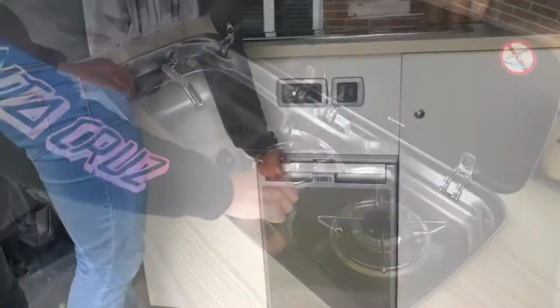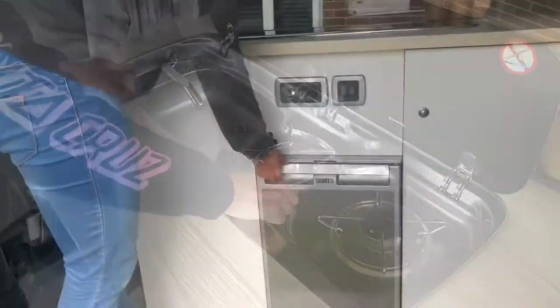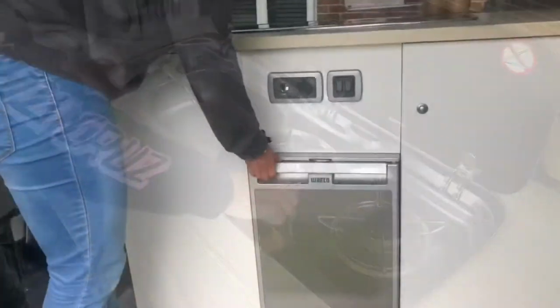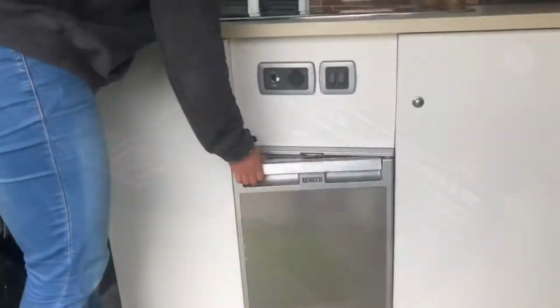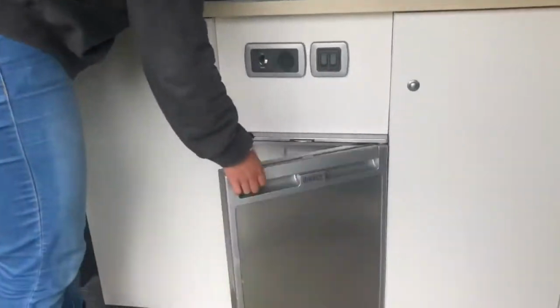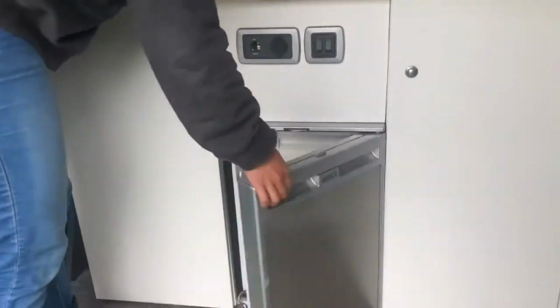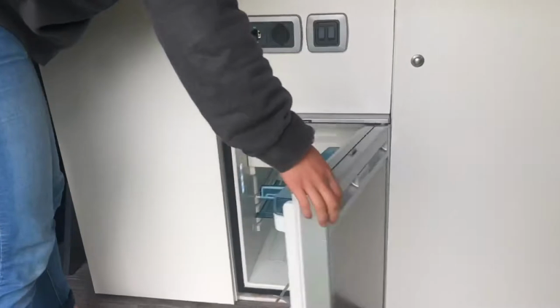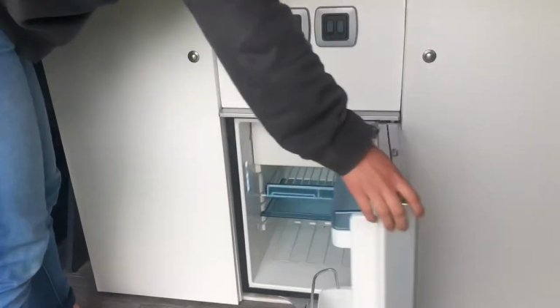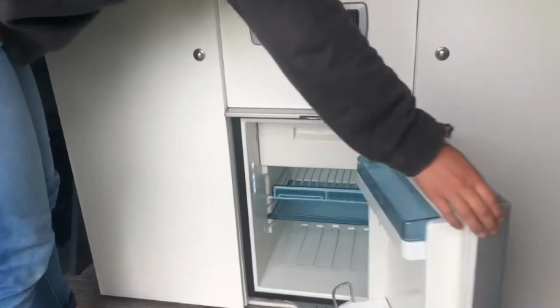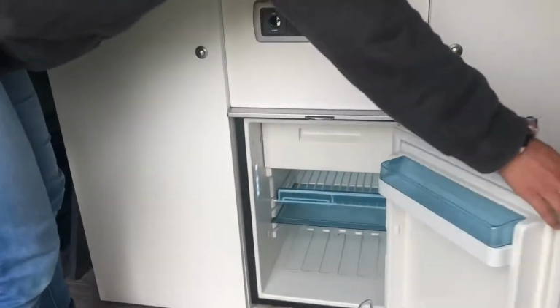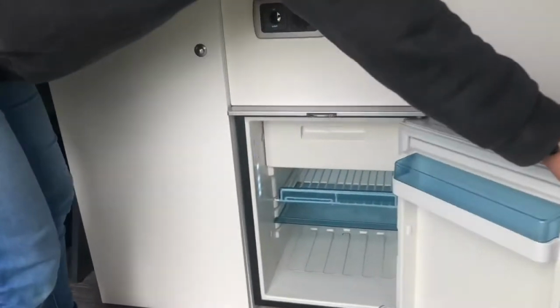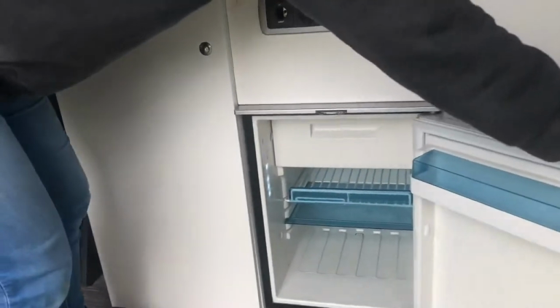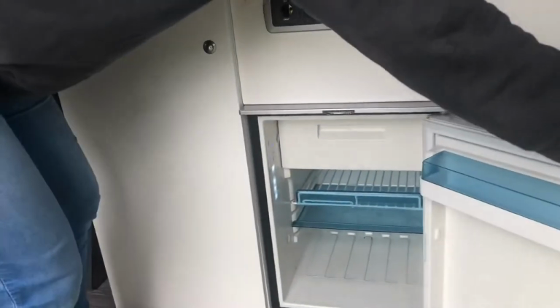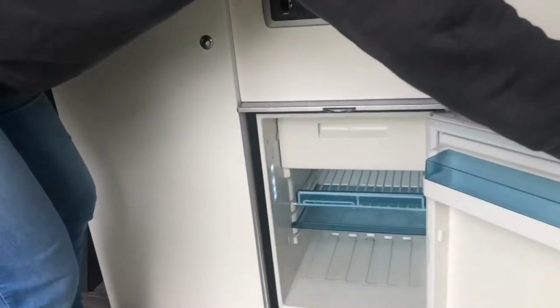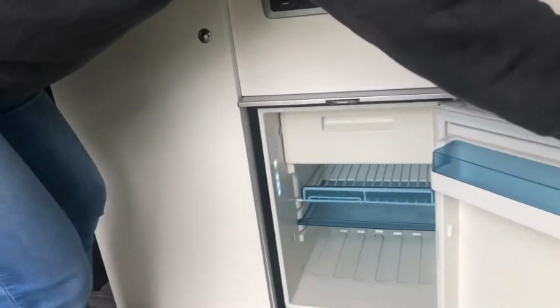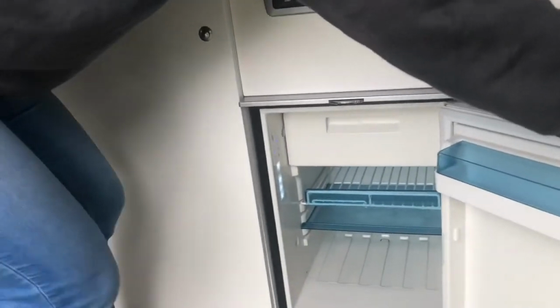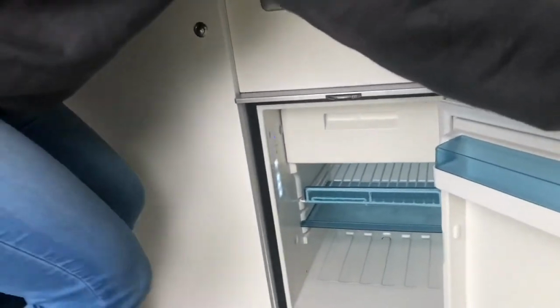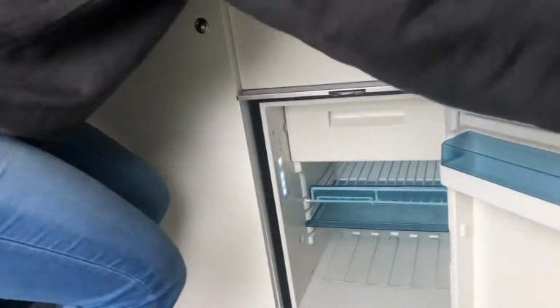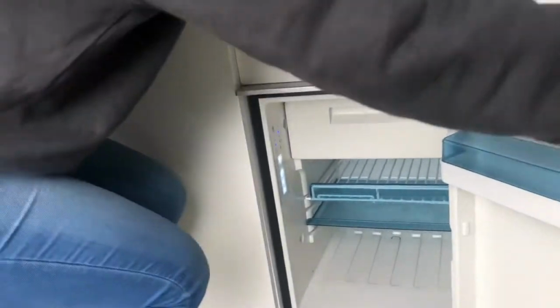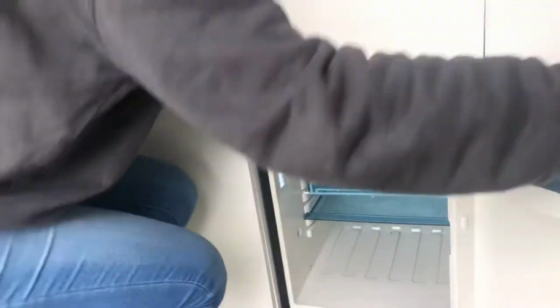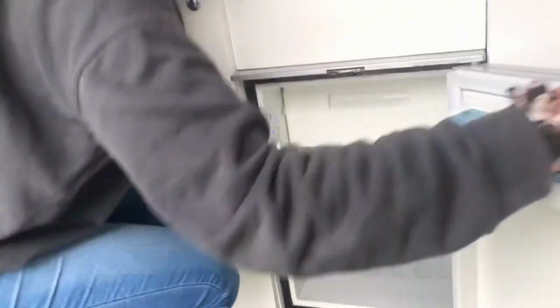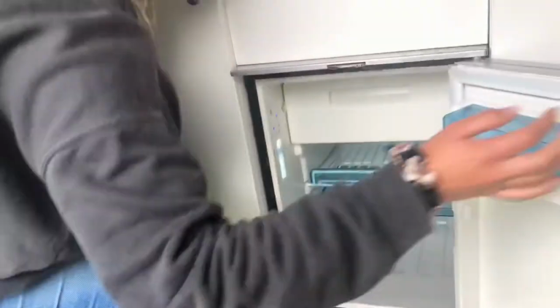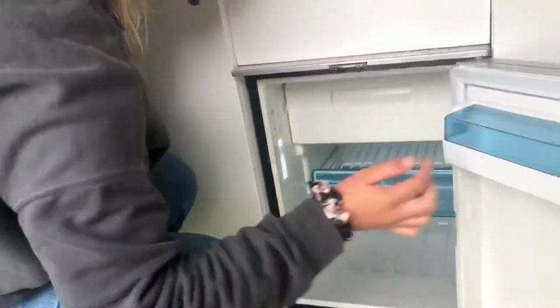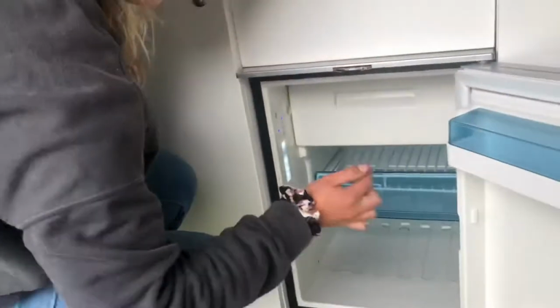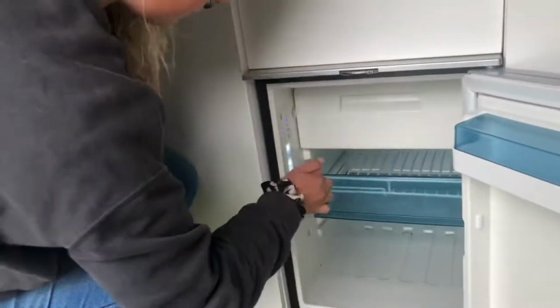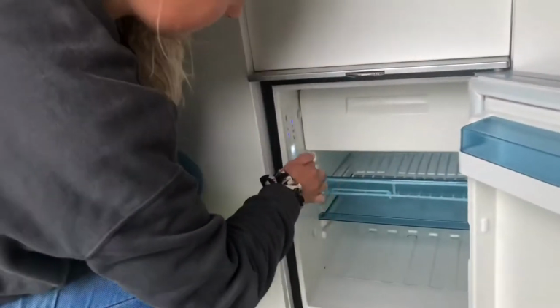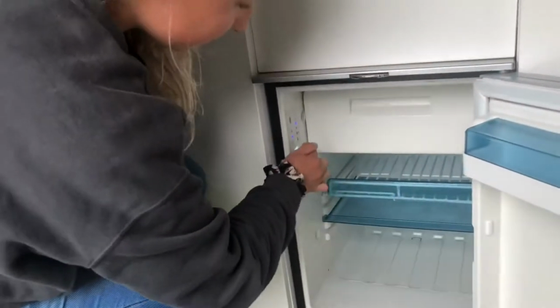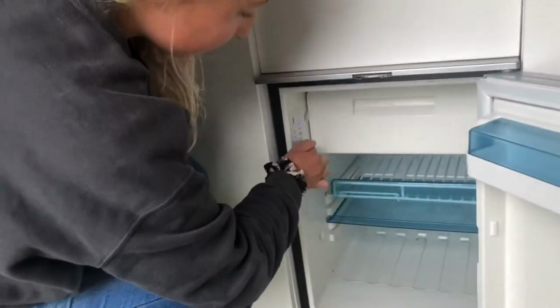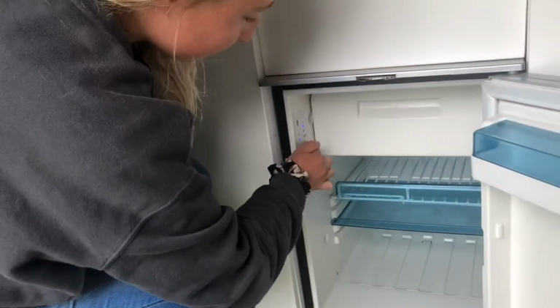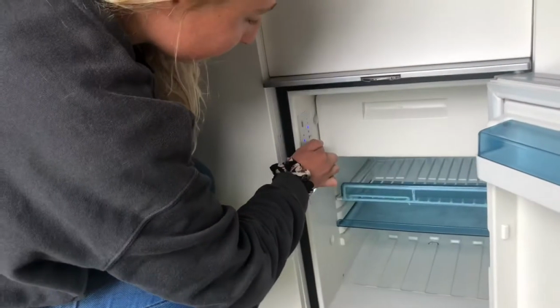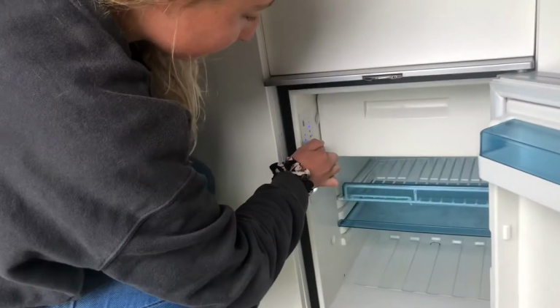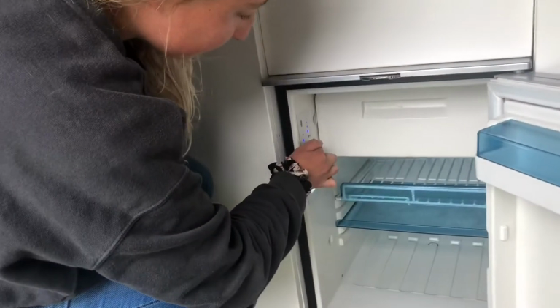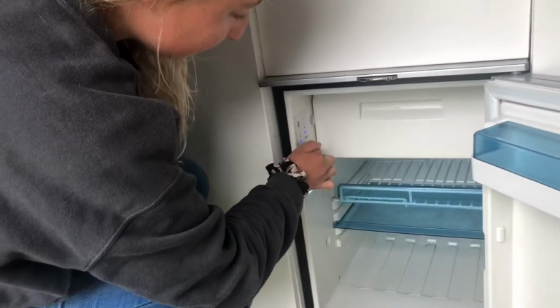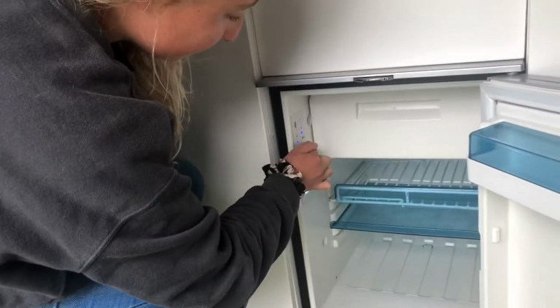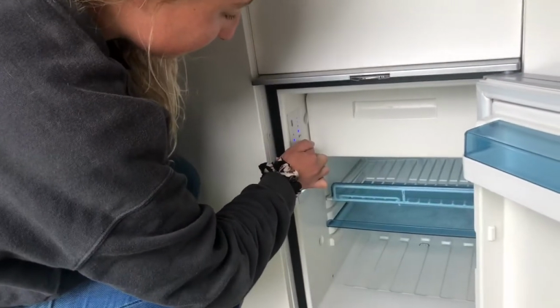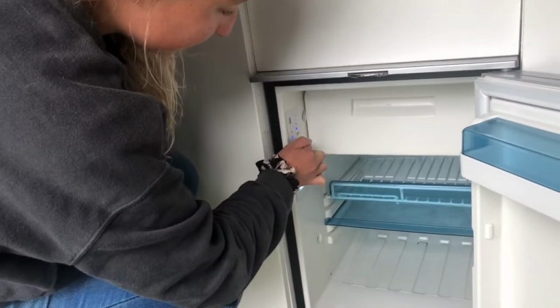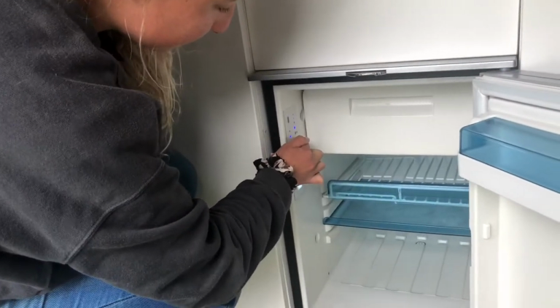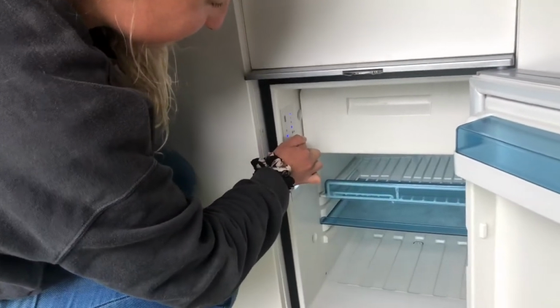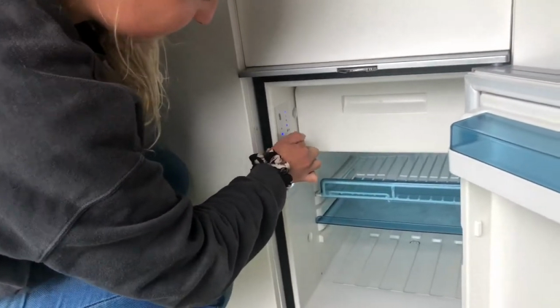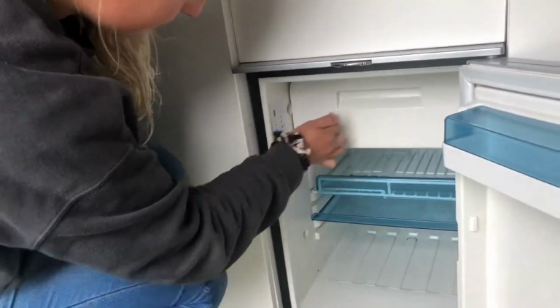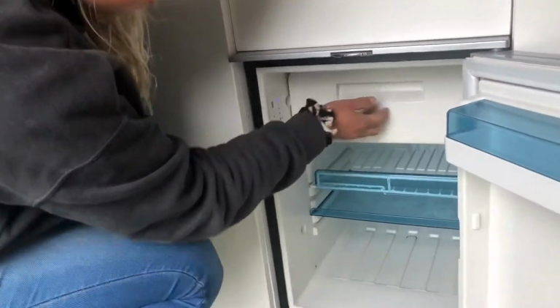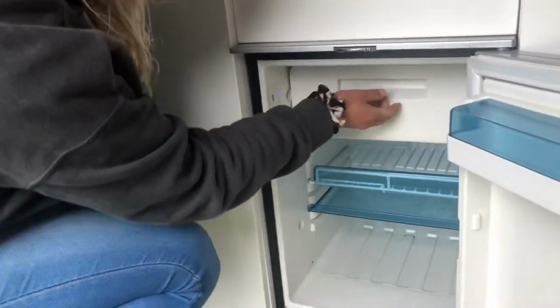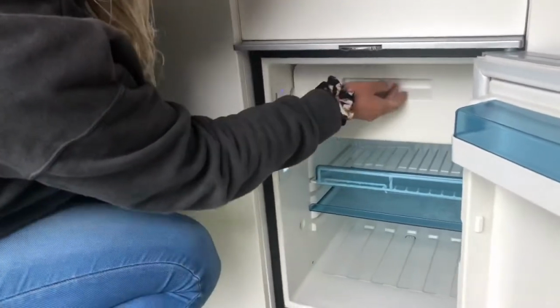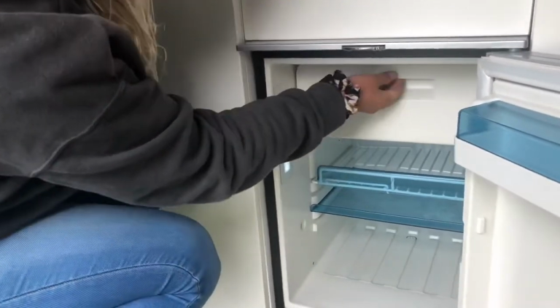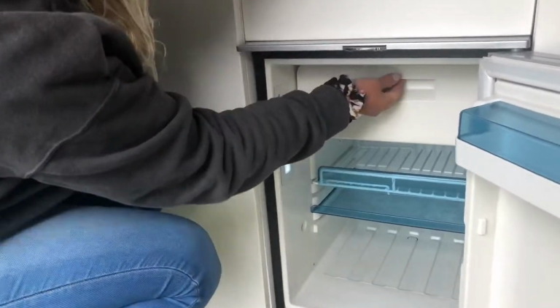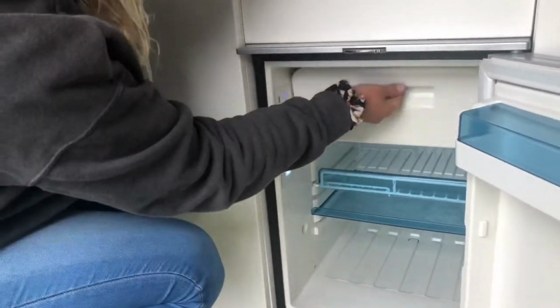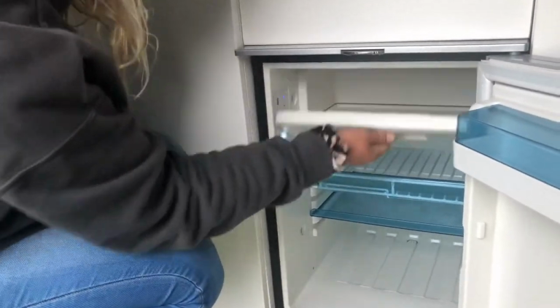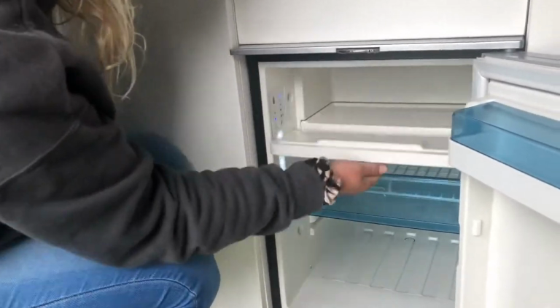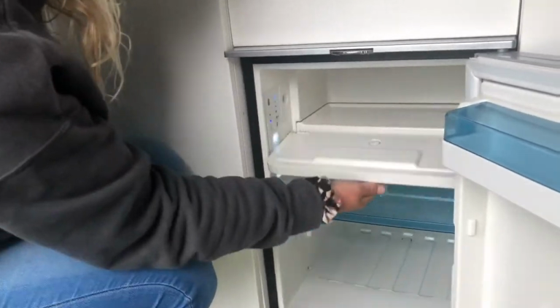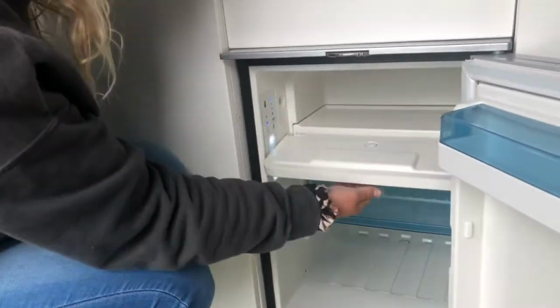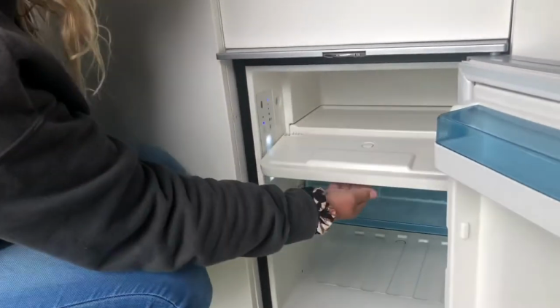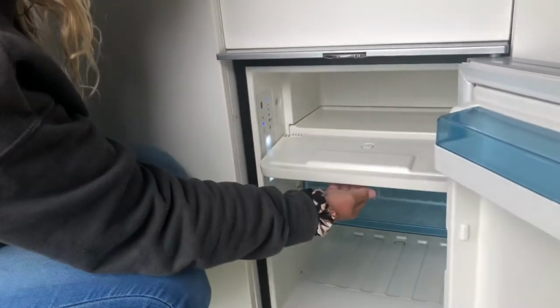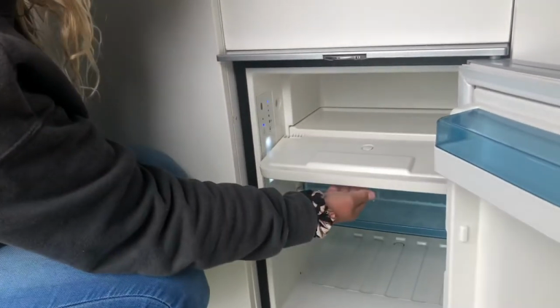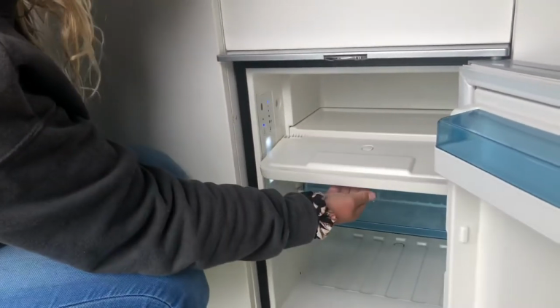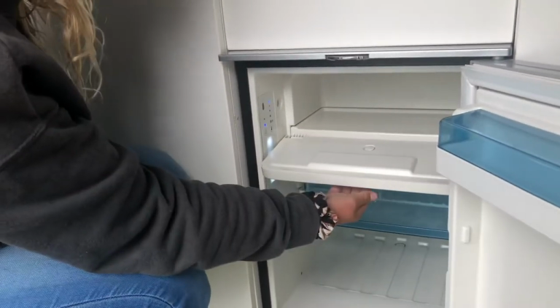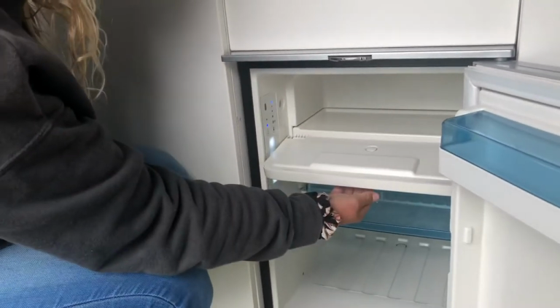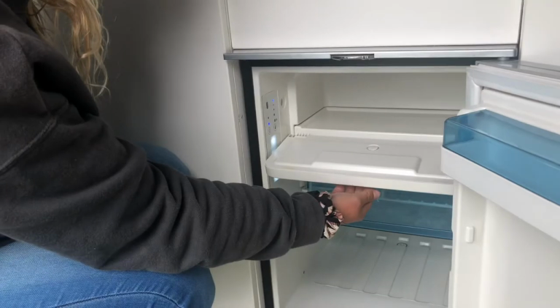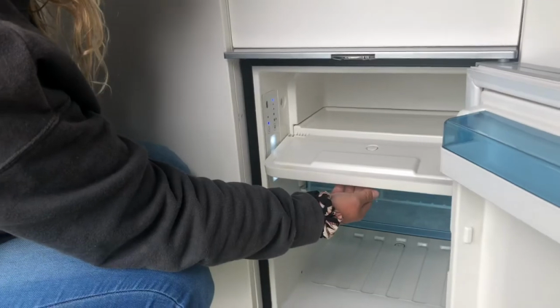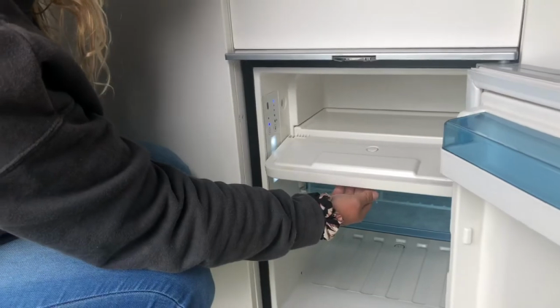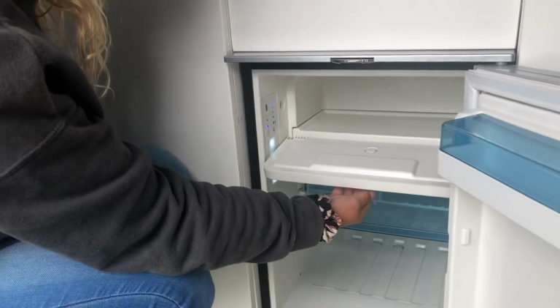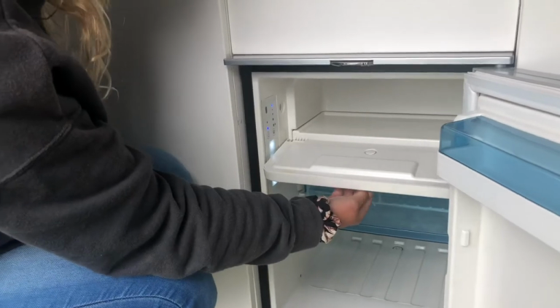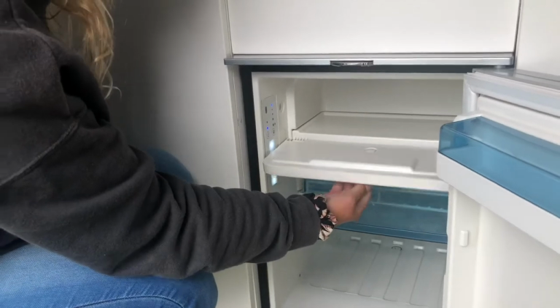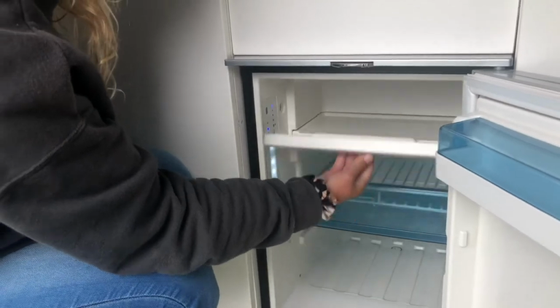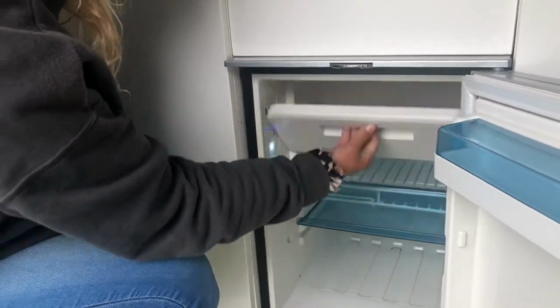The fridge will be on when you collect the van. The temperature switch on the left shouldn't need adjusting. It also boasts a freezing compartment on the top.